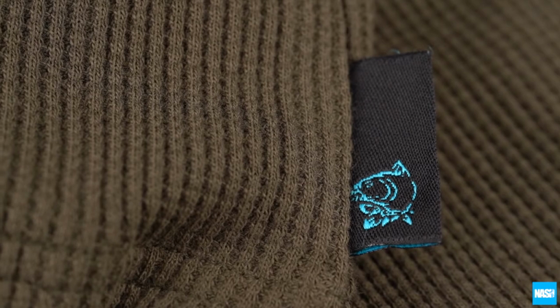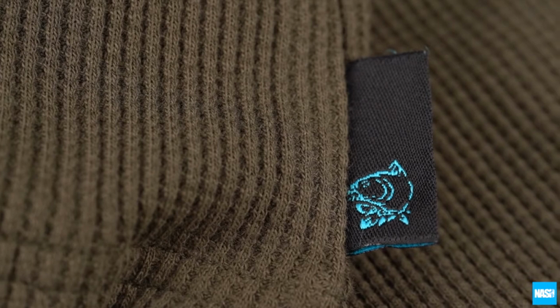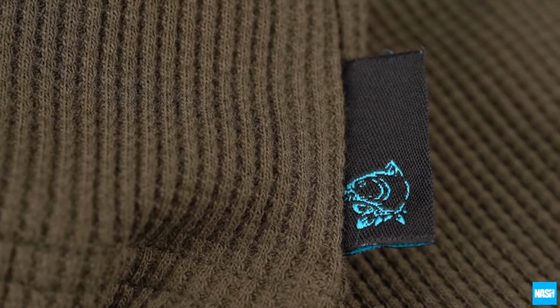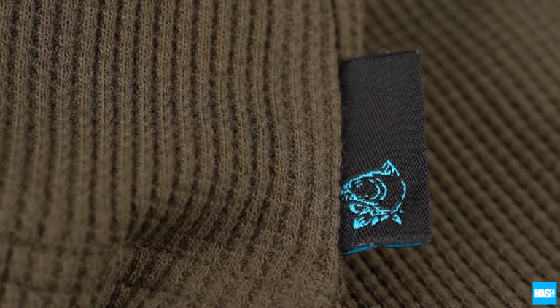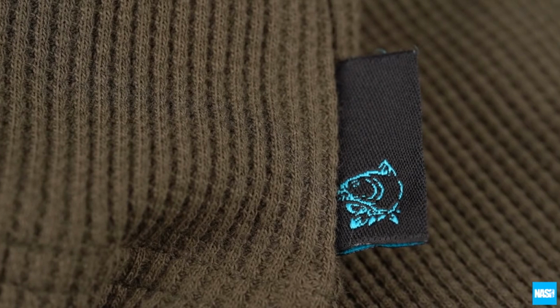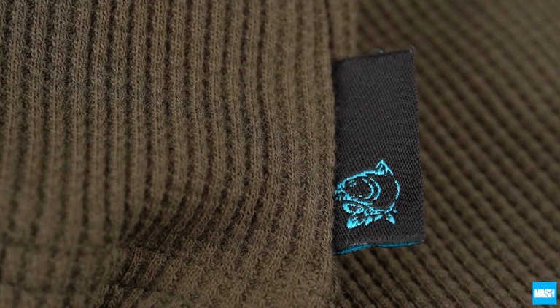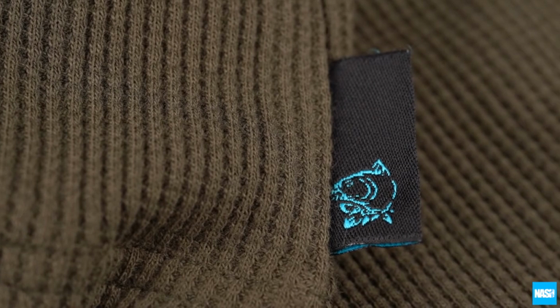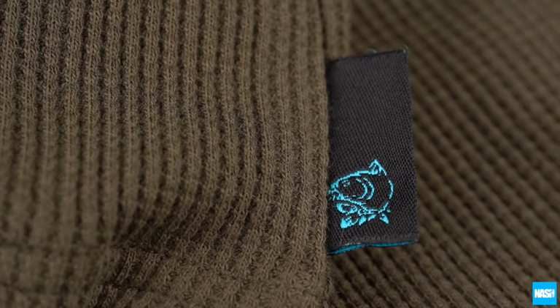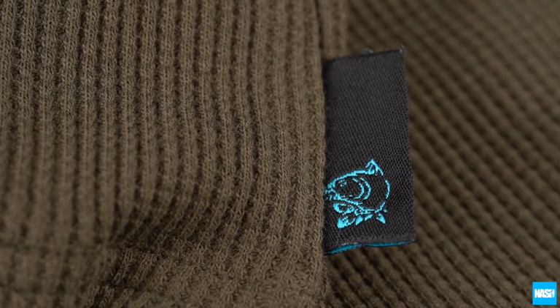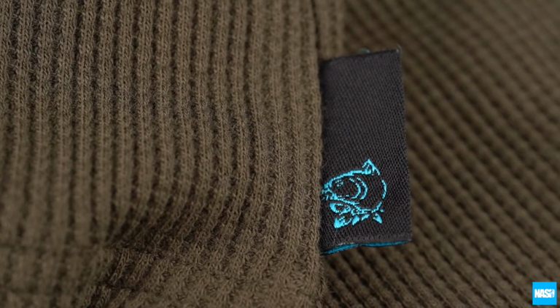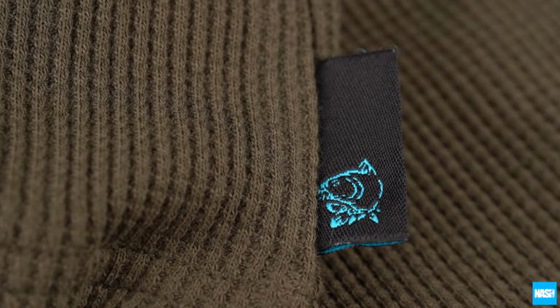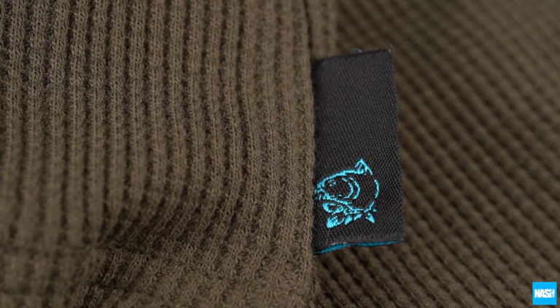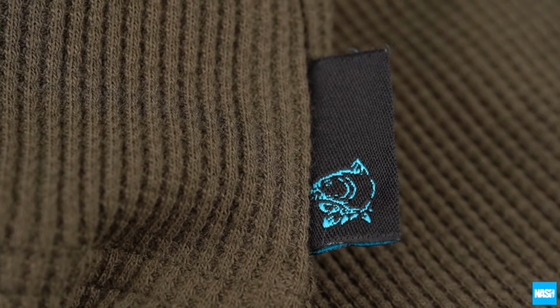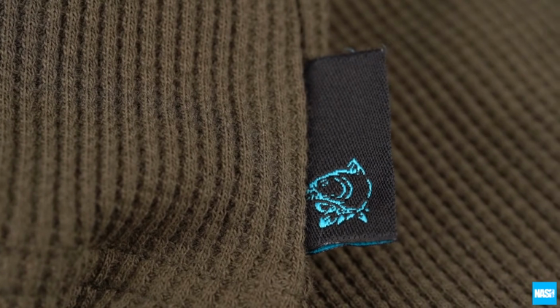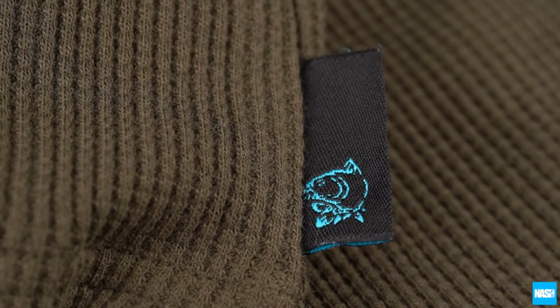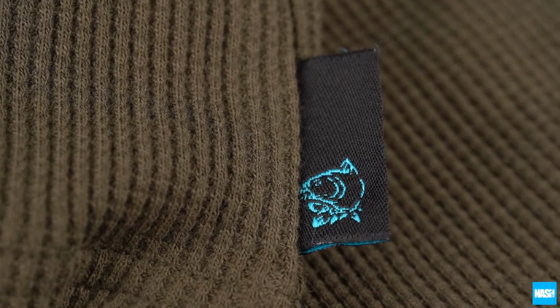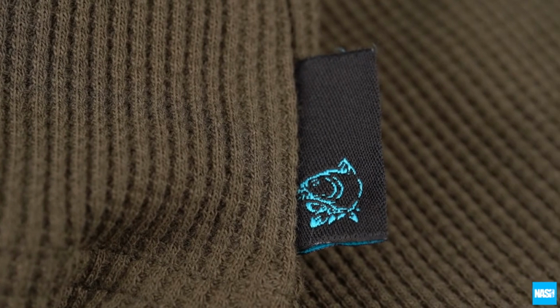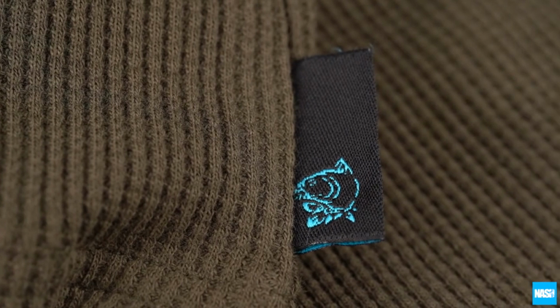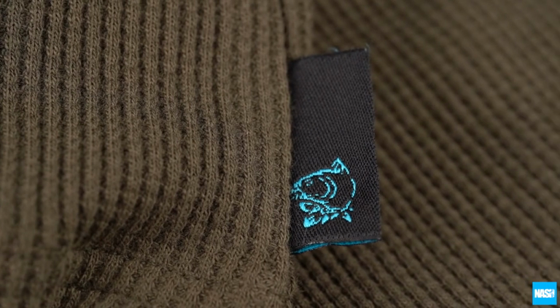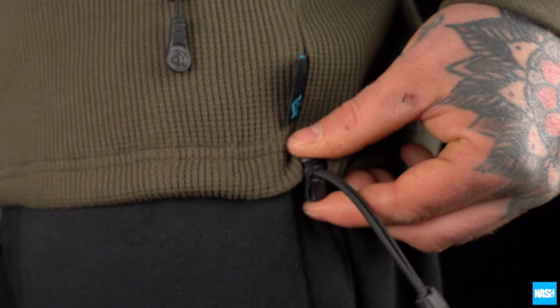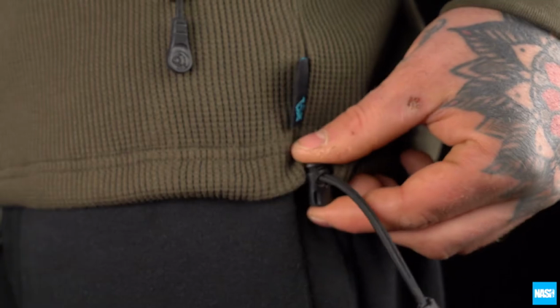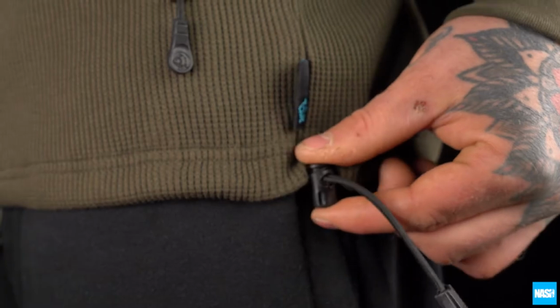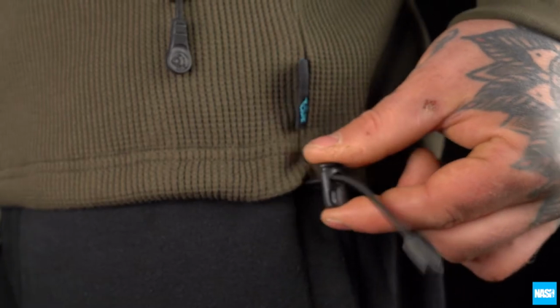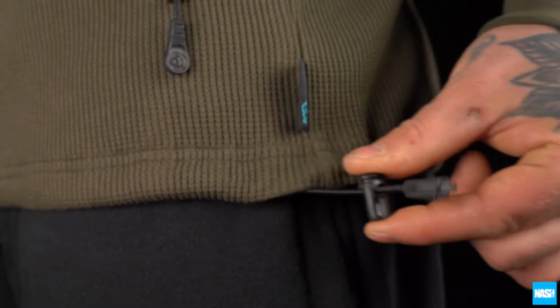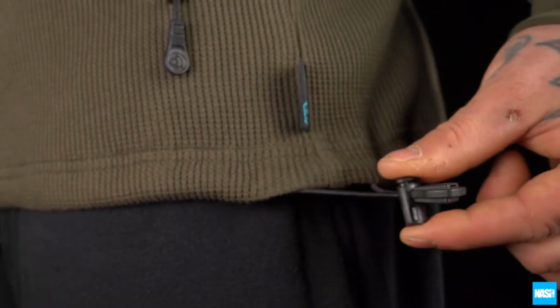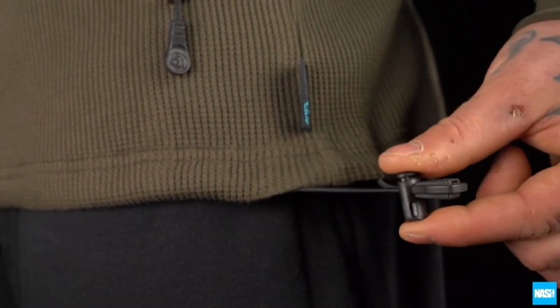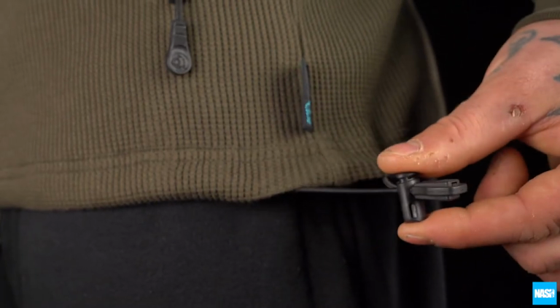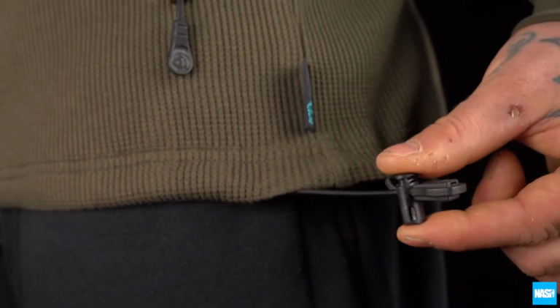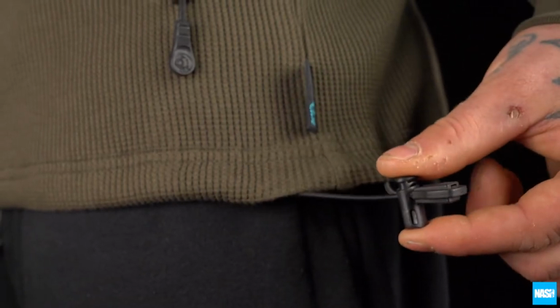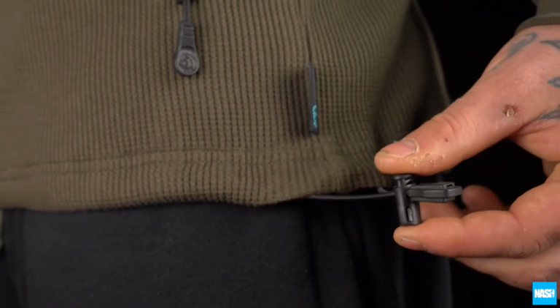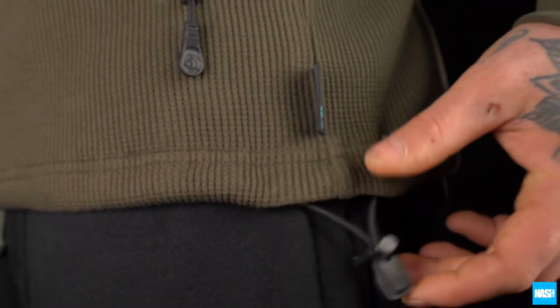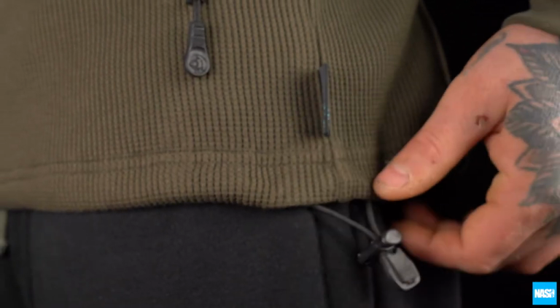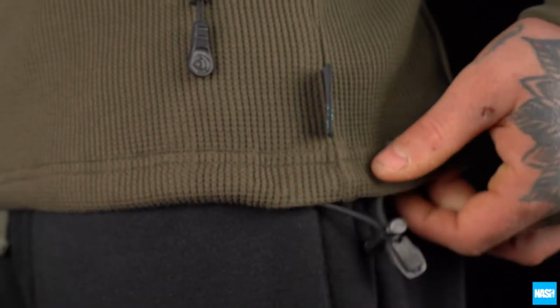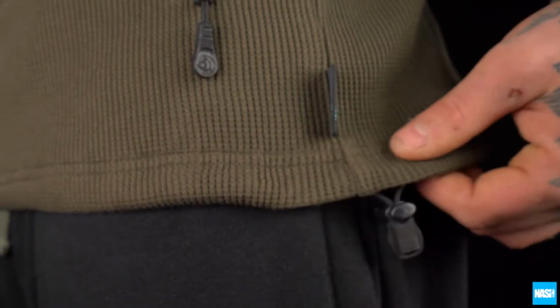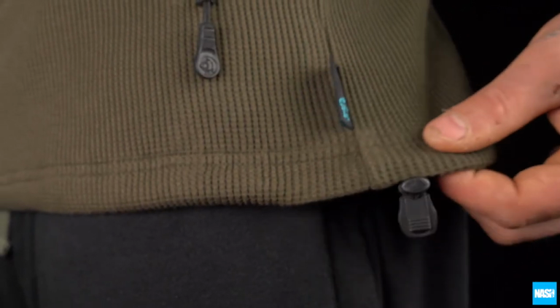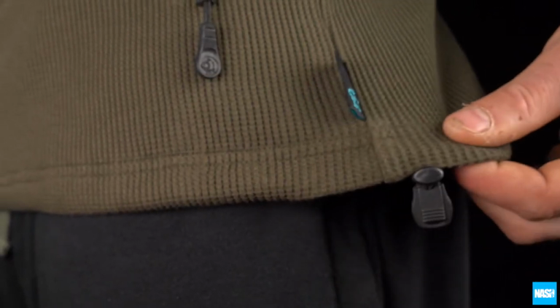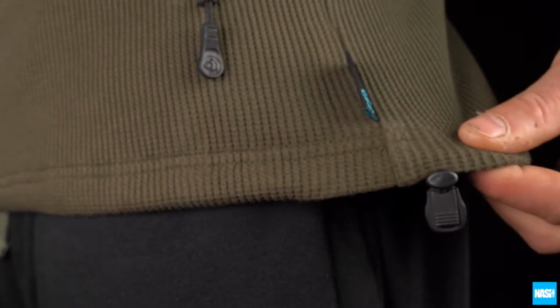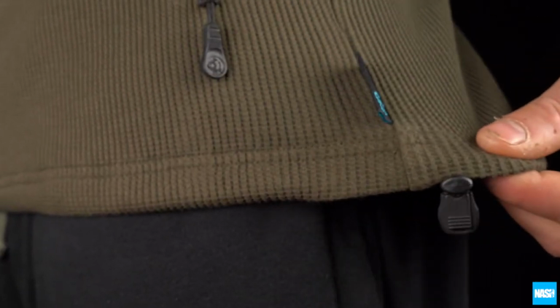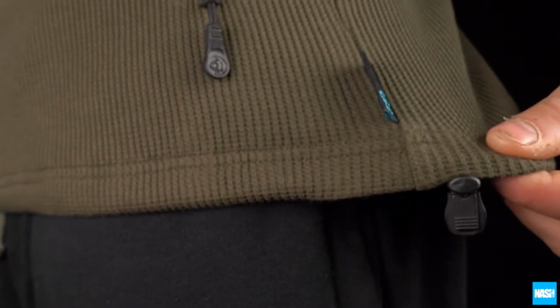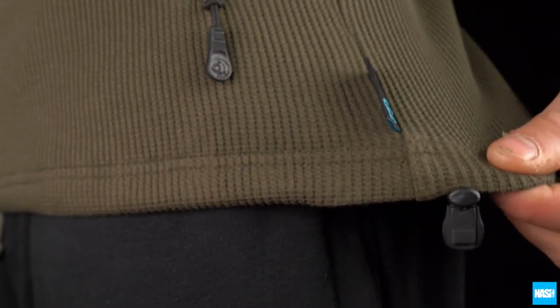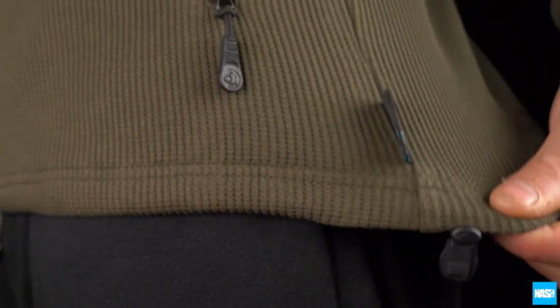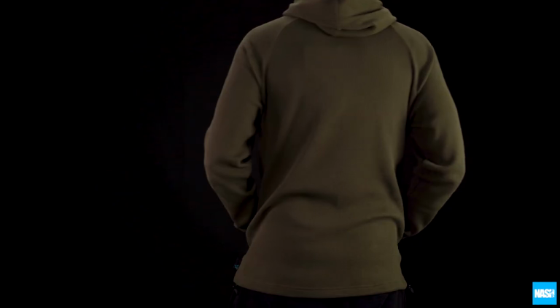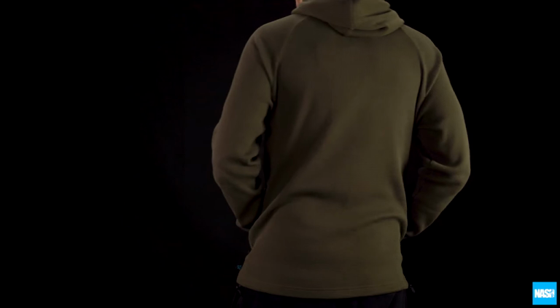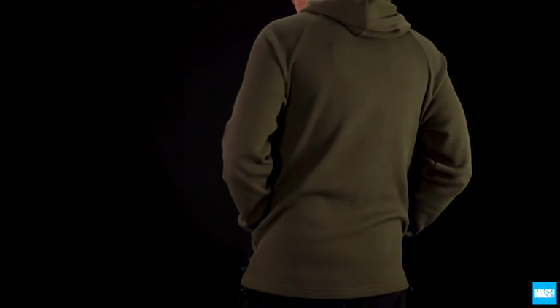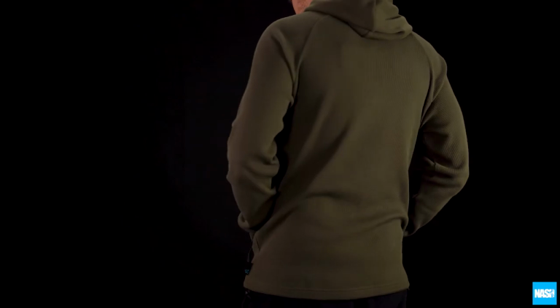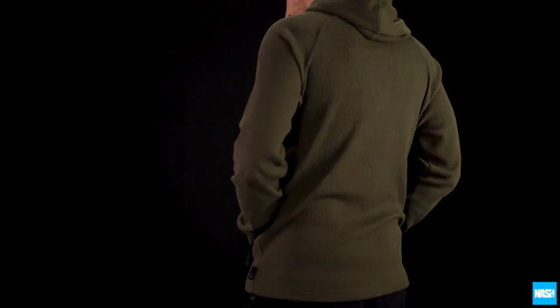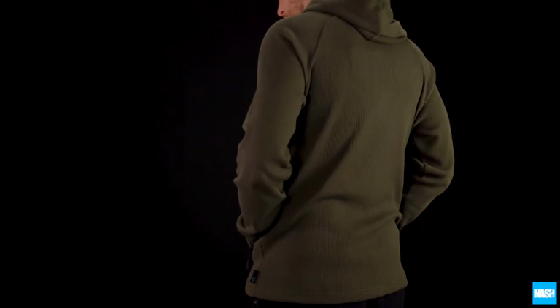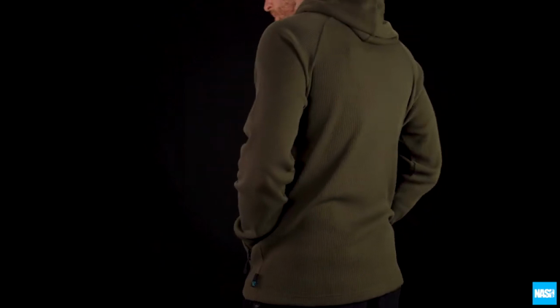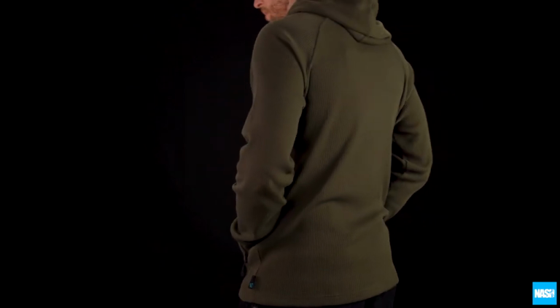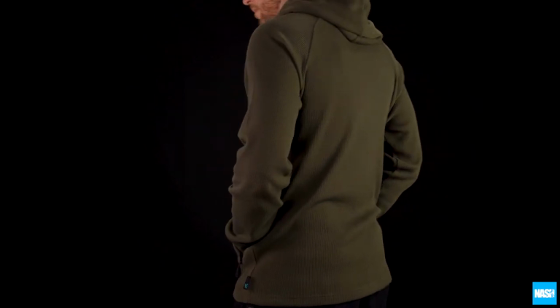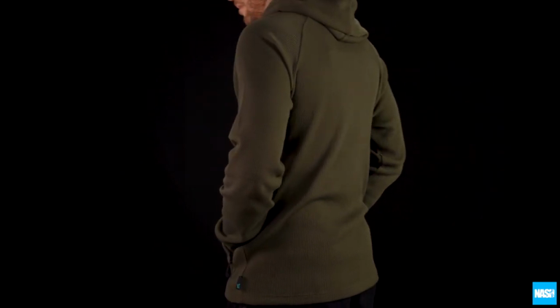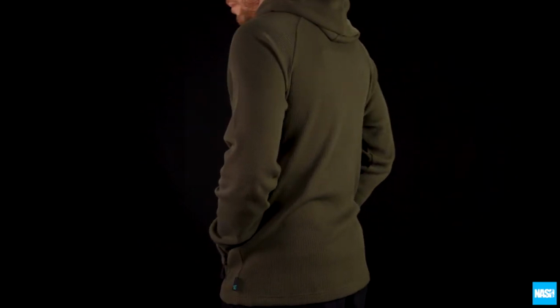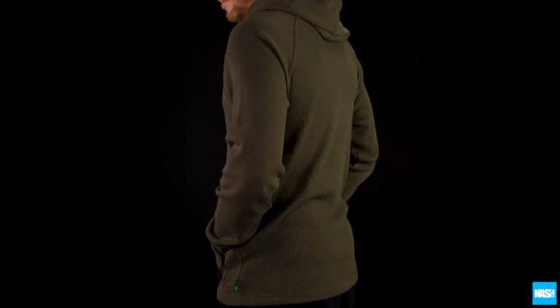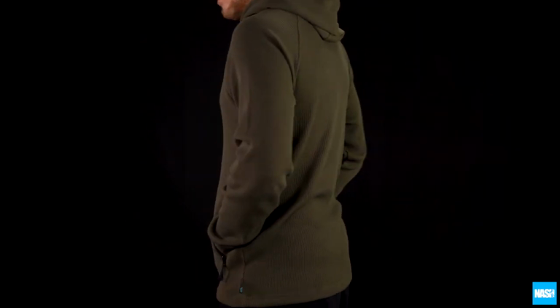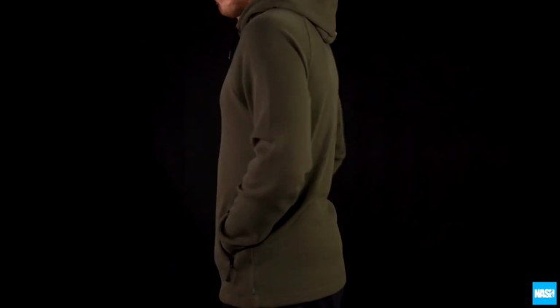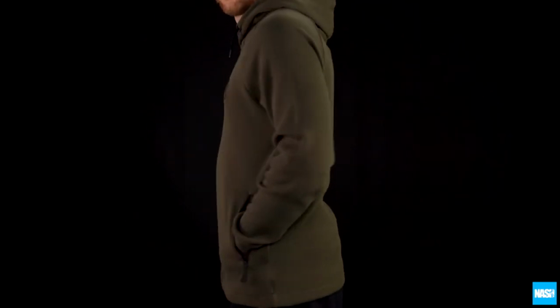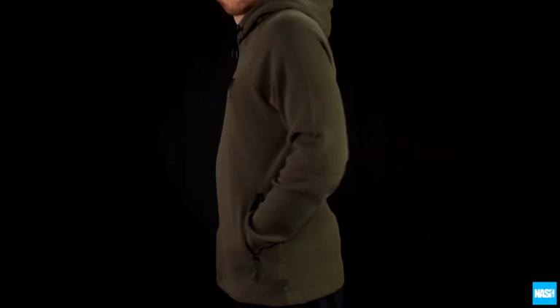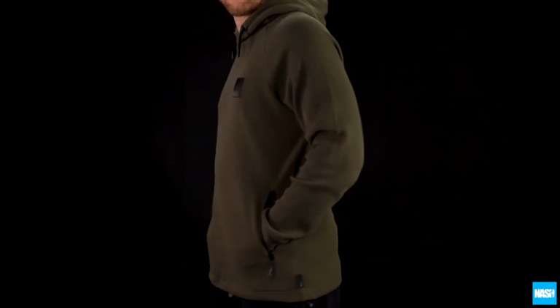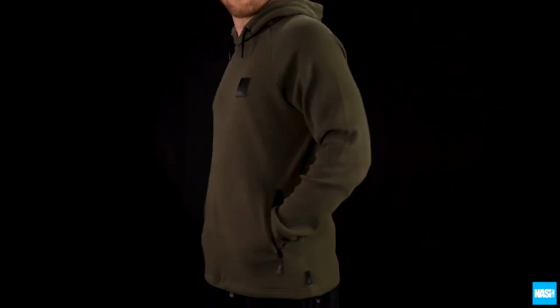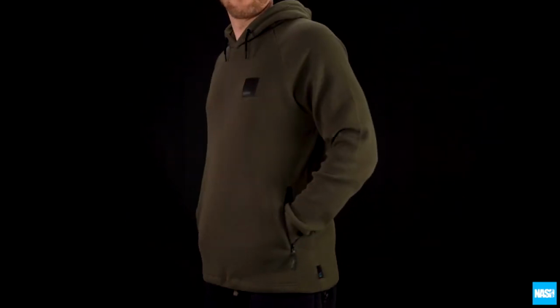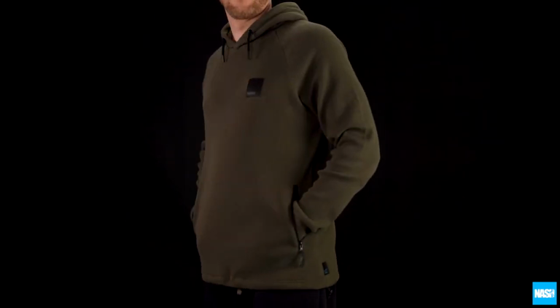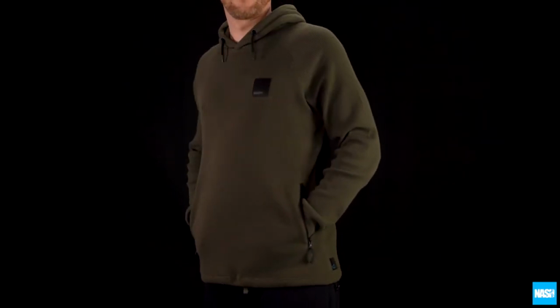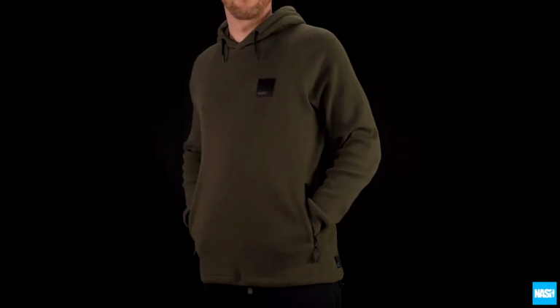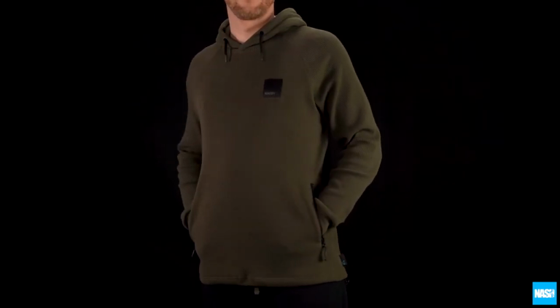Nash branded detail trim and elasticated waist adjustment. Available in sizes small to triple XL.